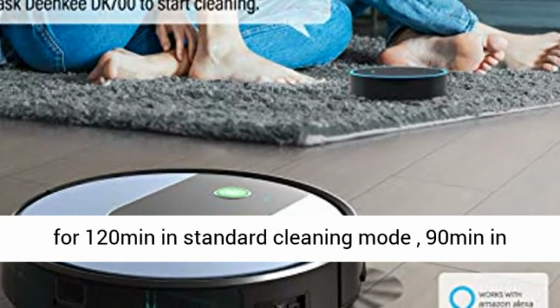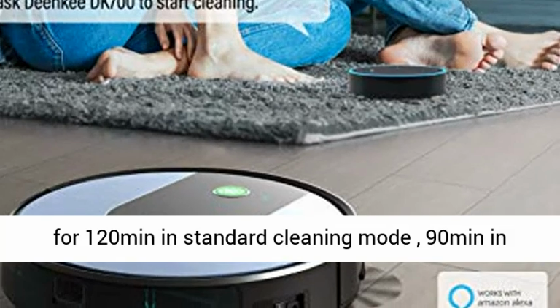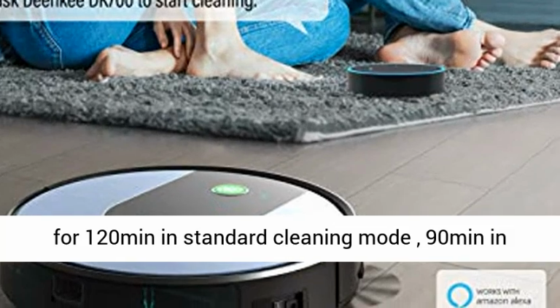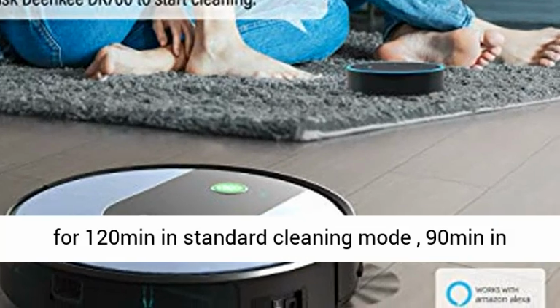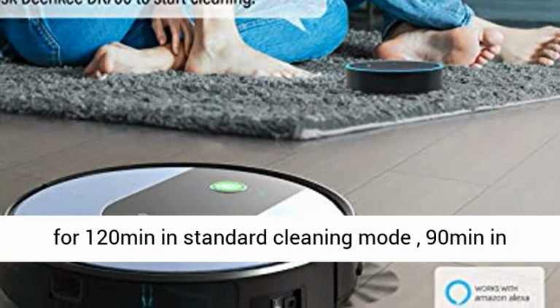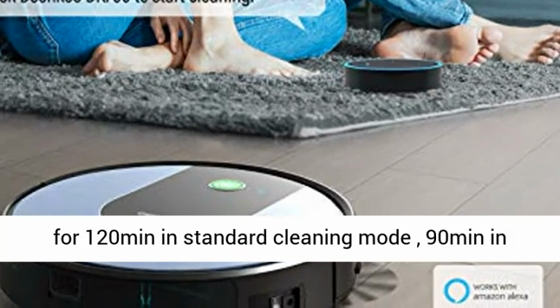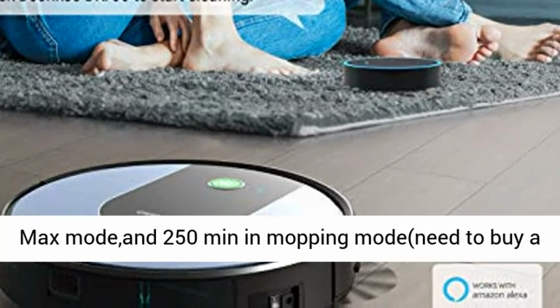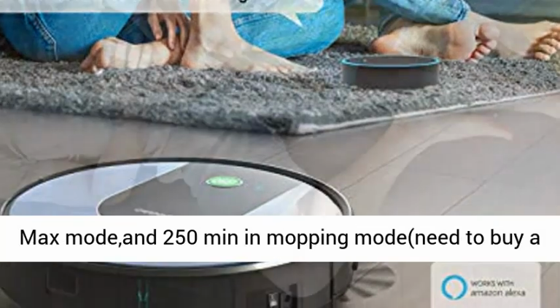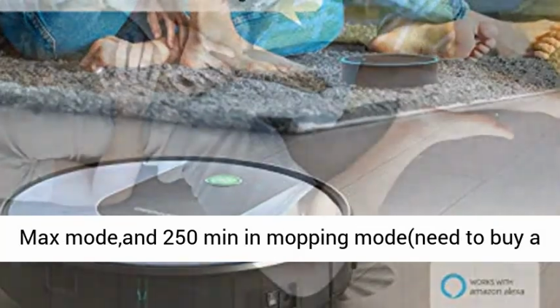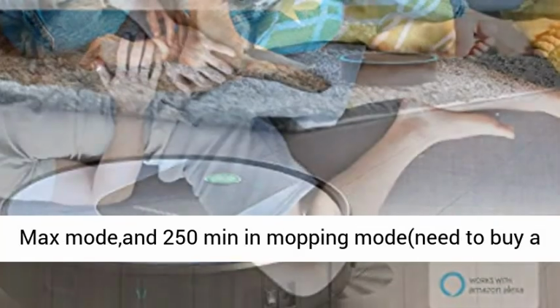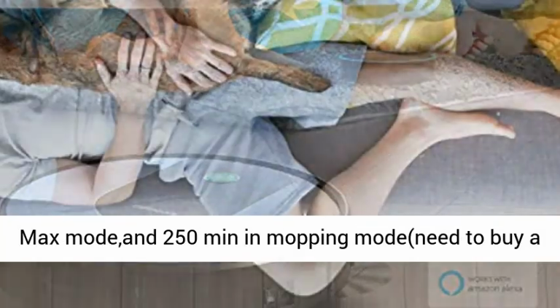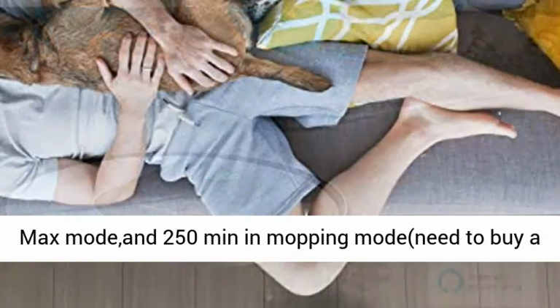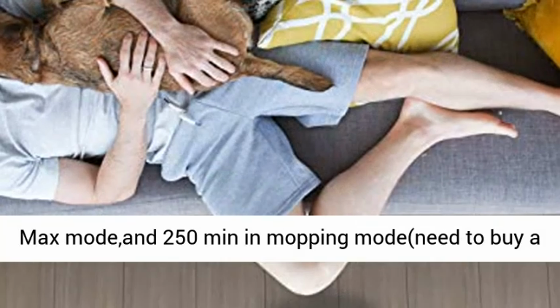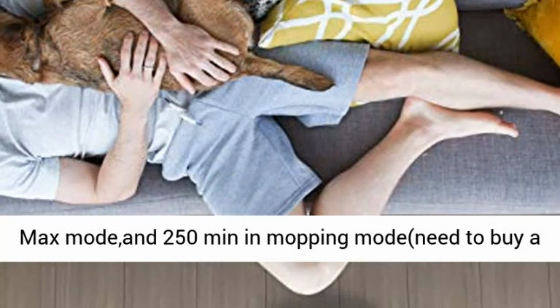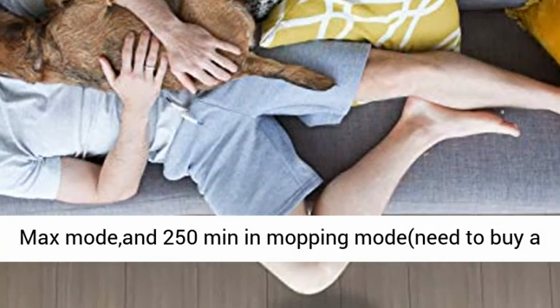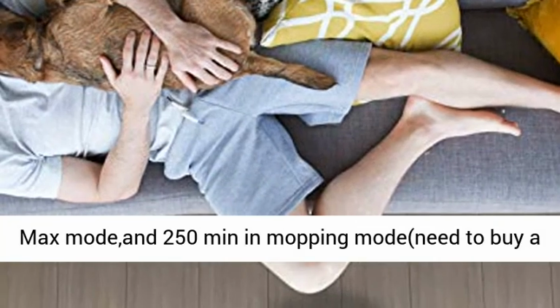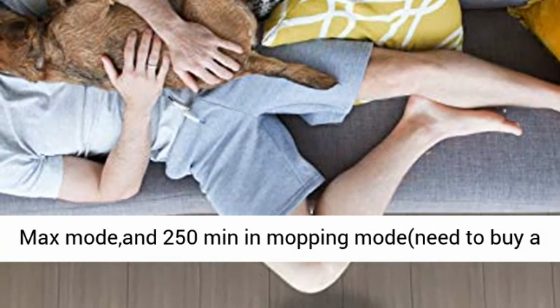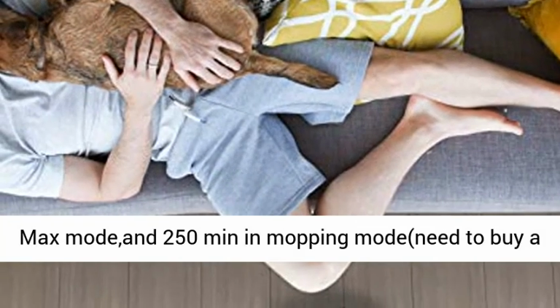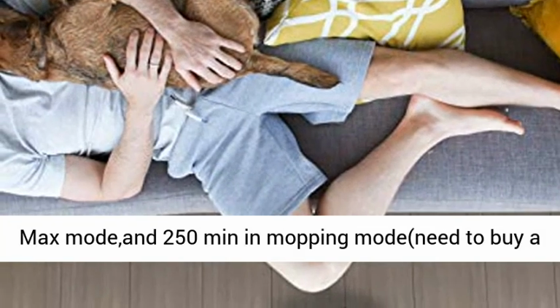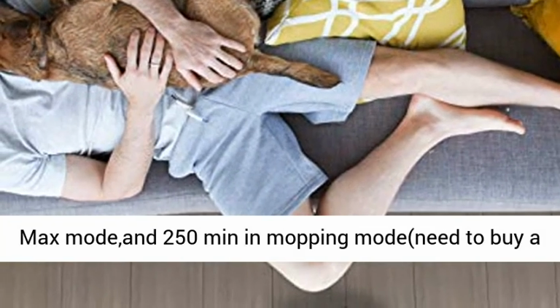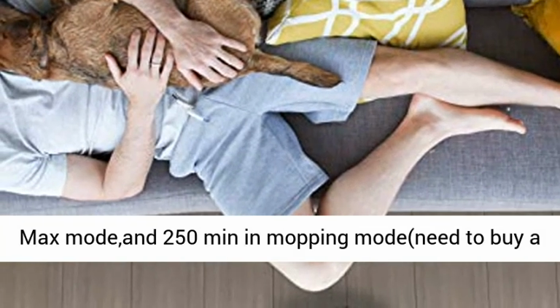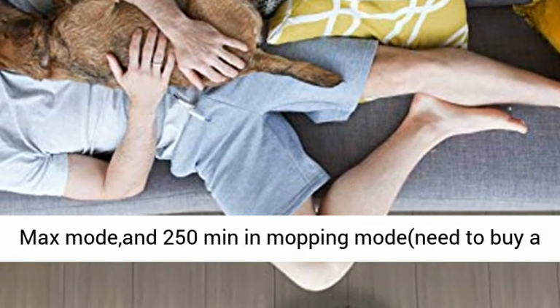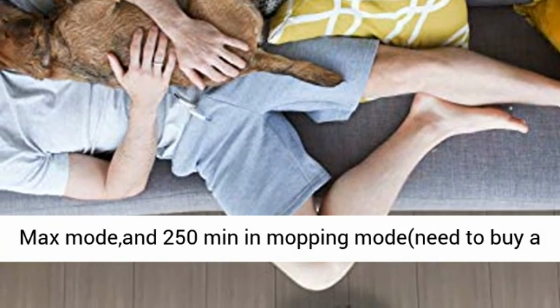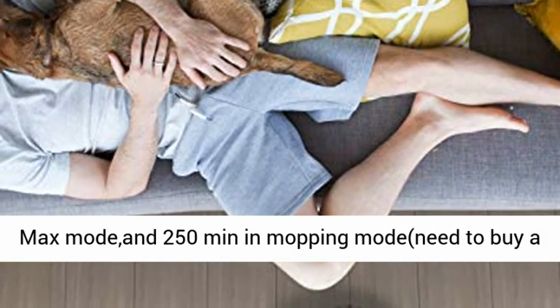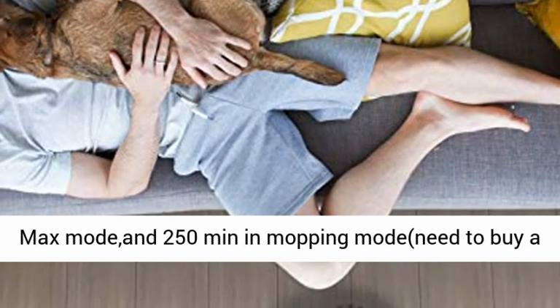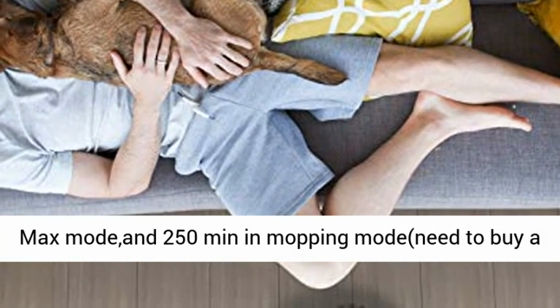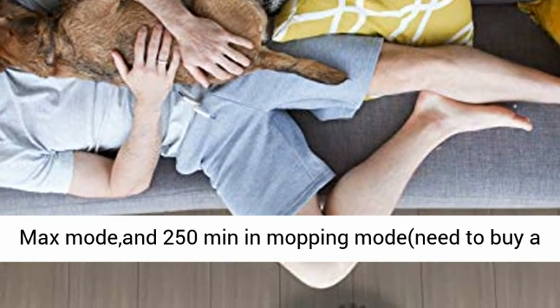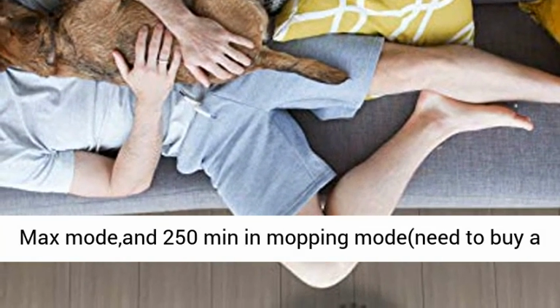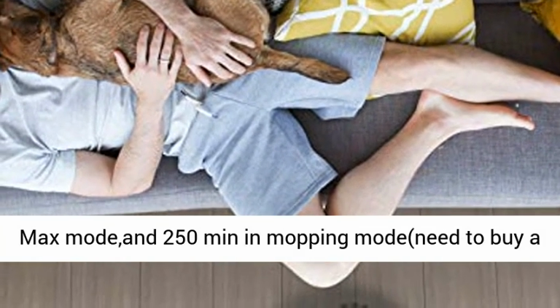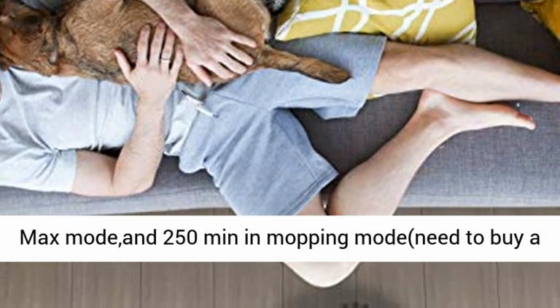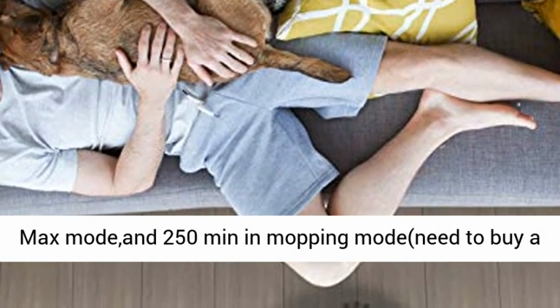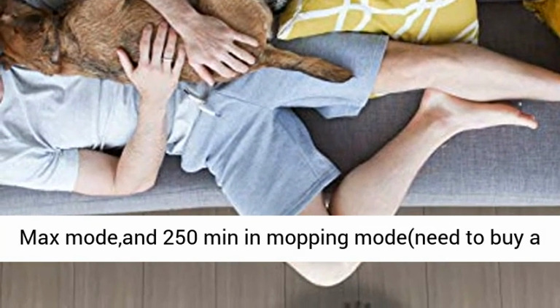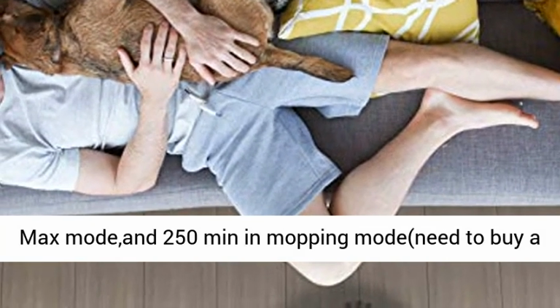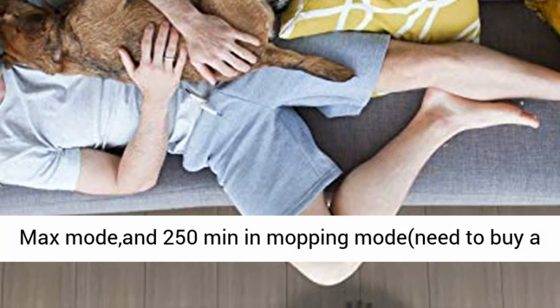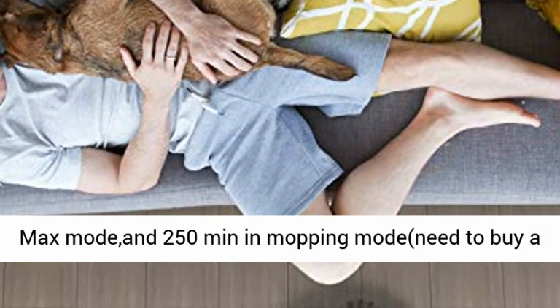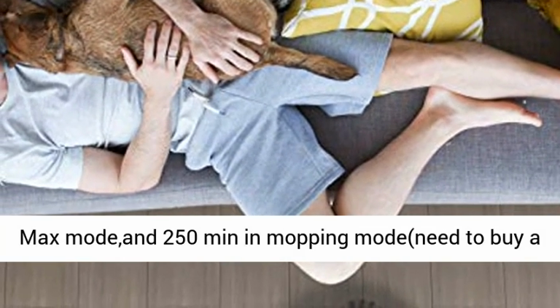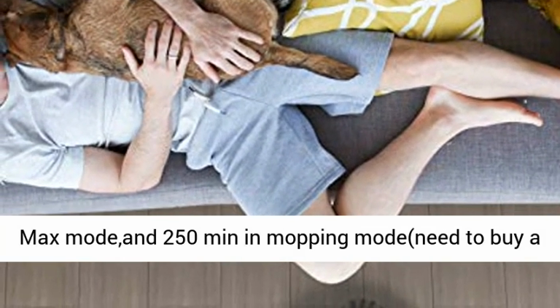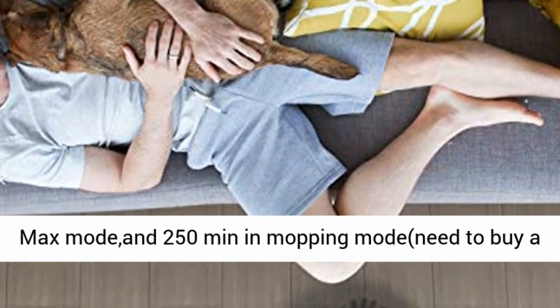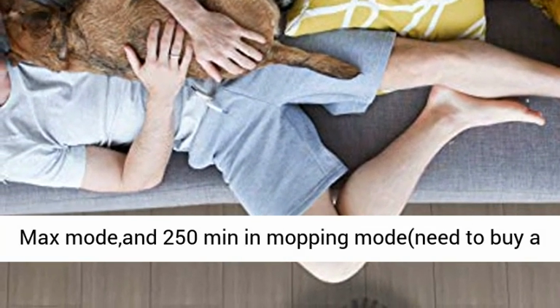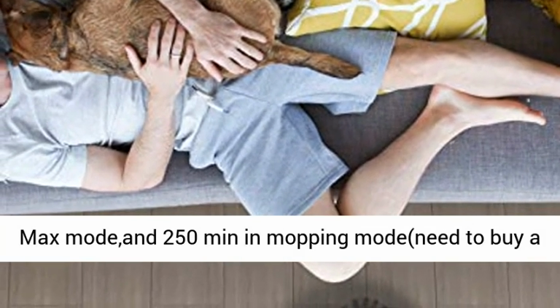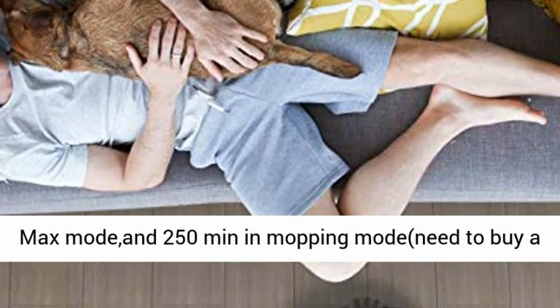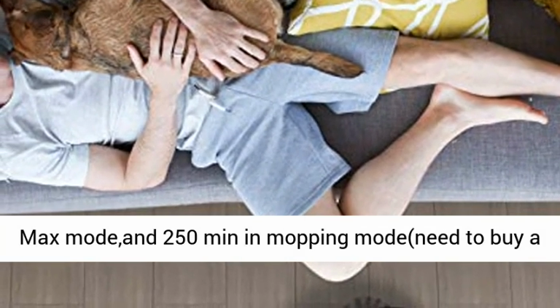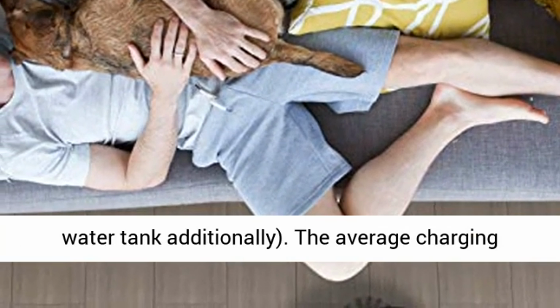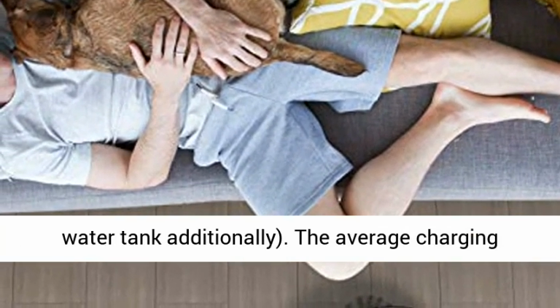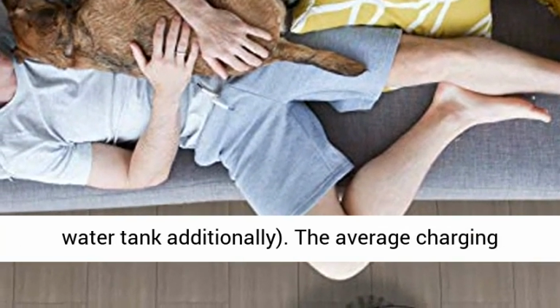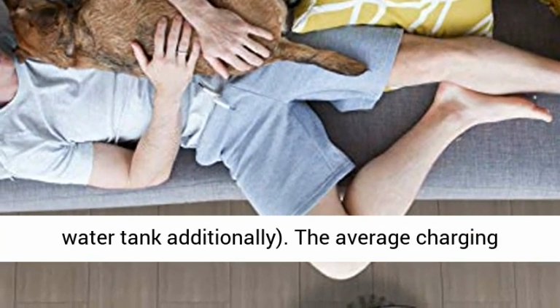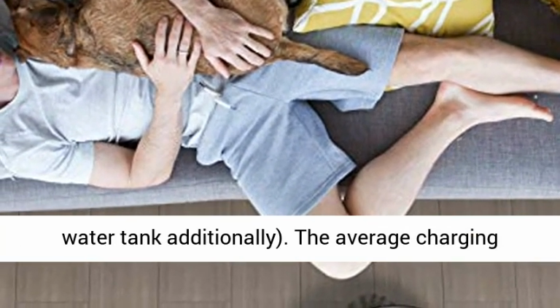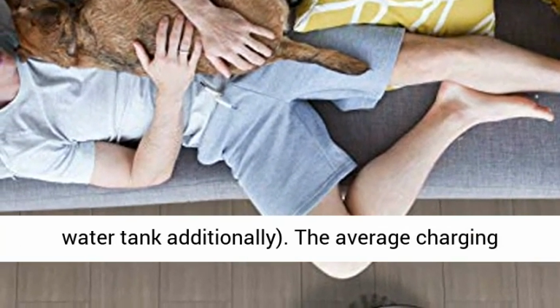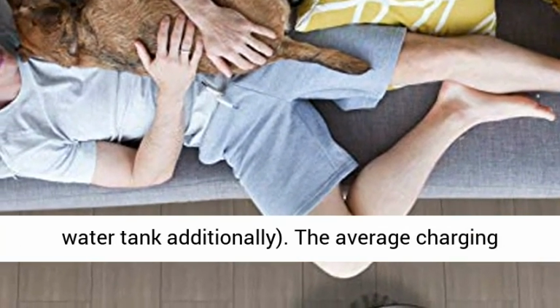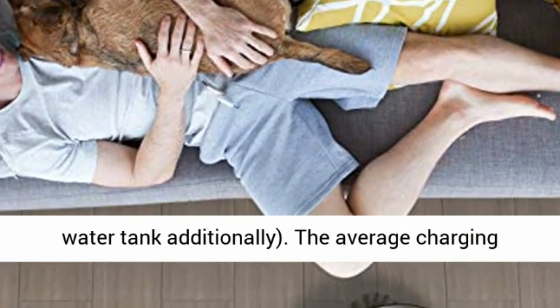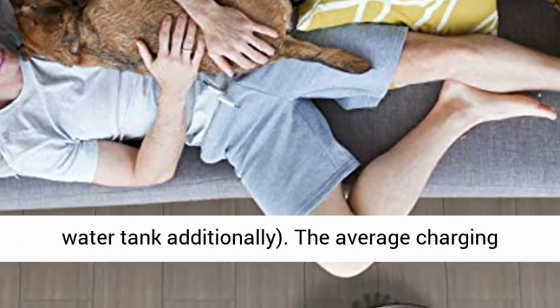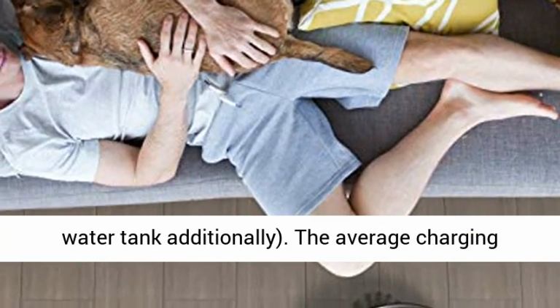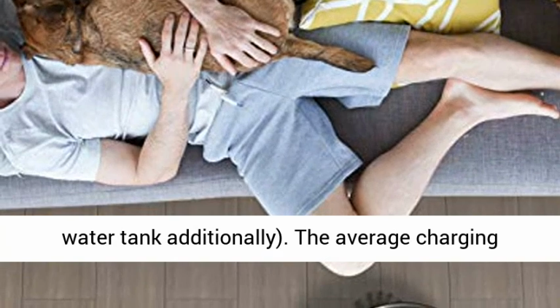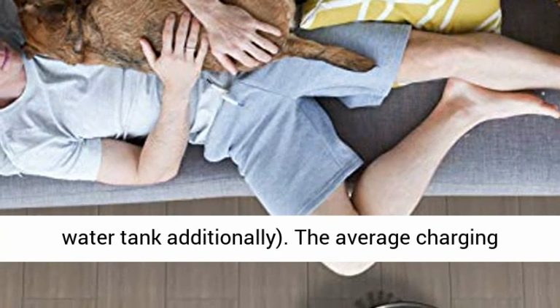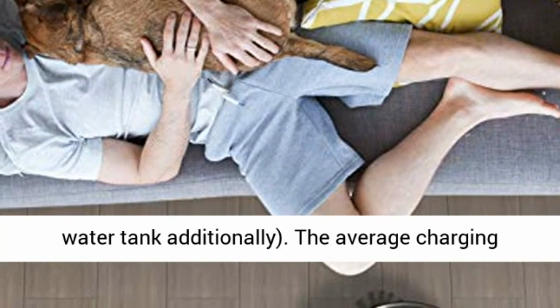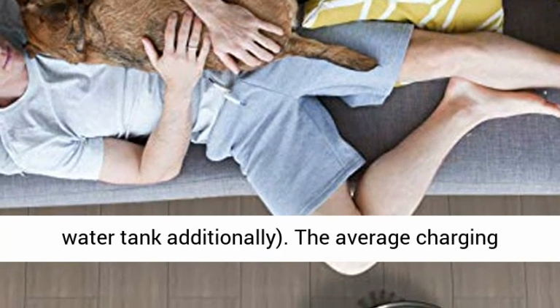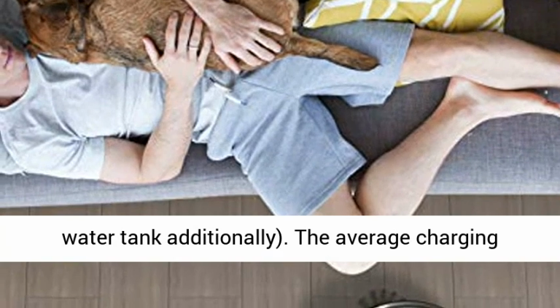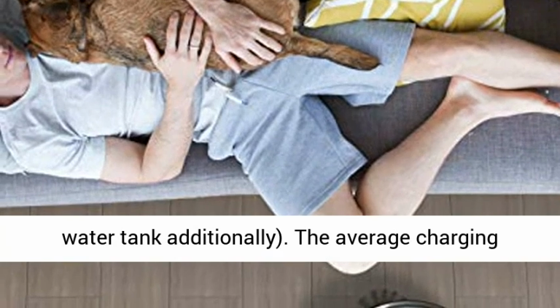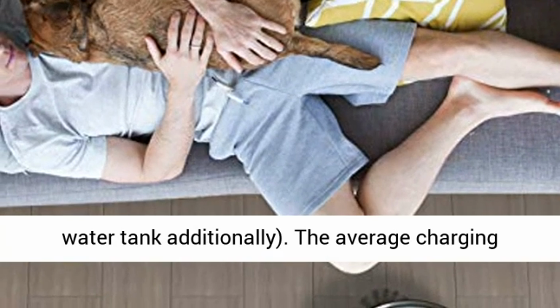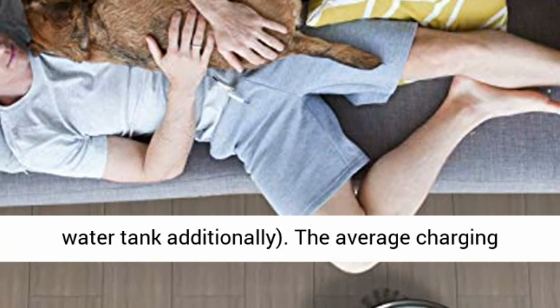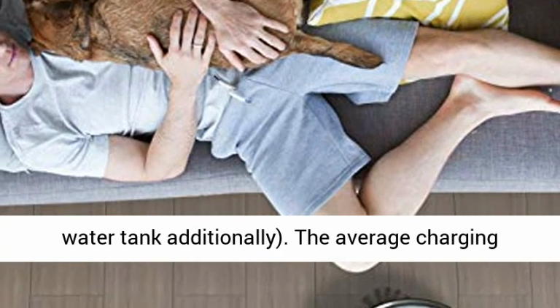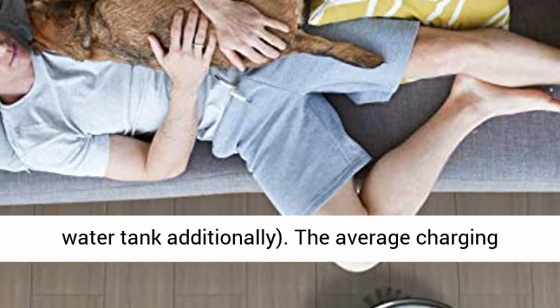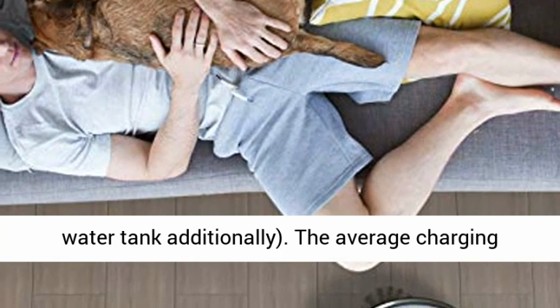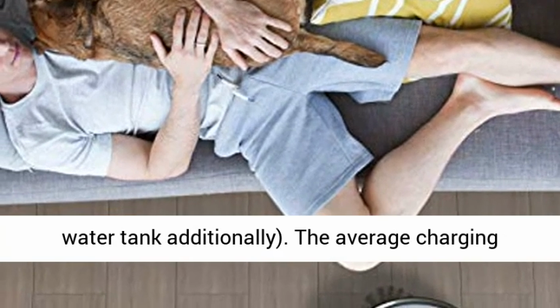Note: a water tank needs to be purchased additionally for mopping. The average charging time is 4 hours.